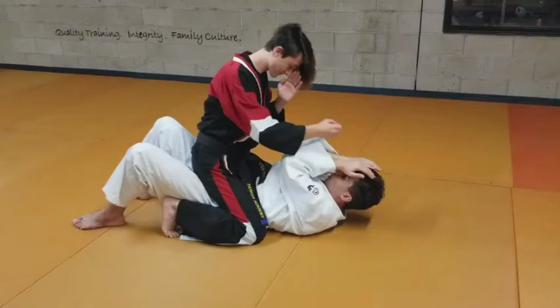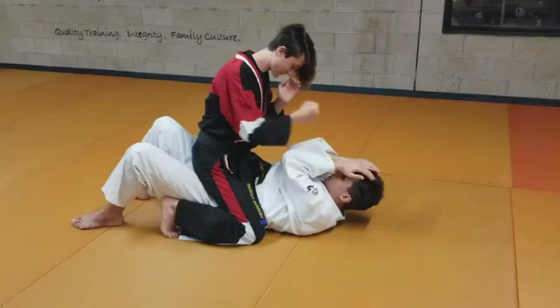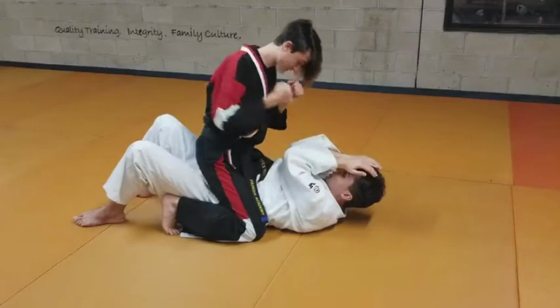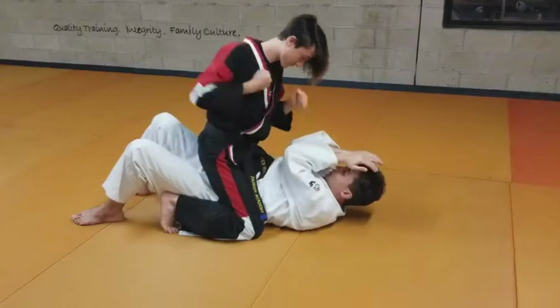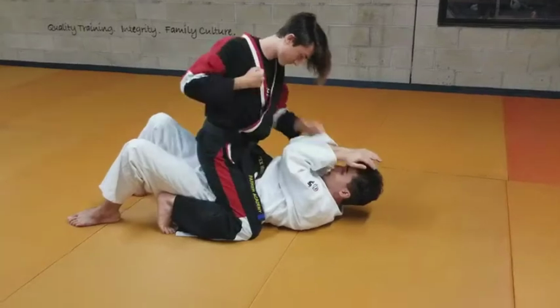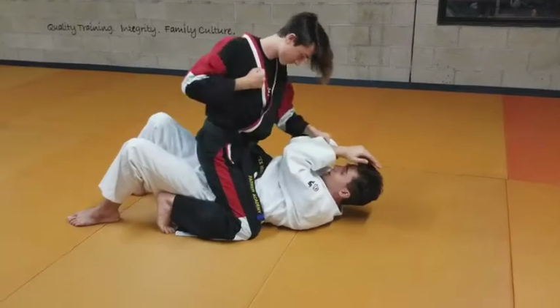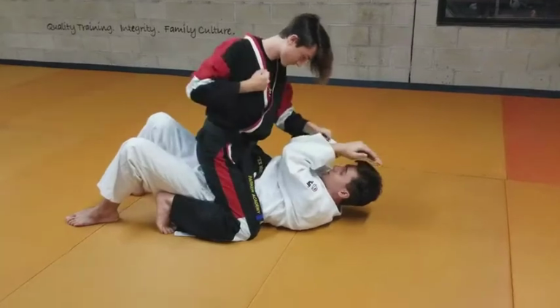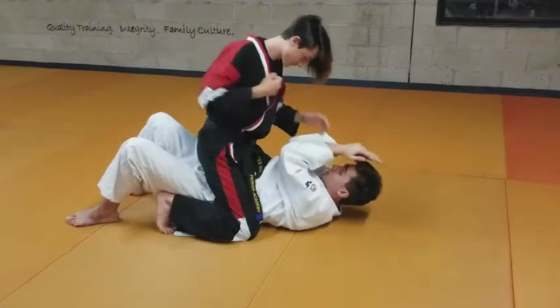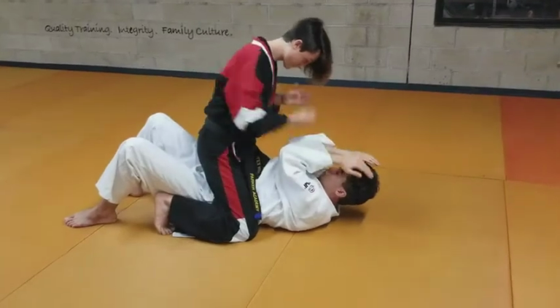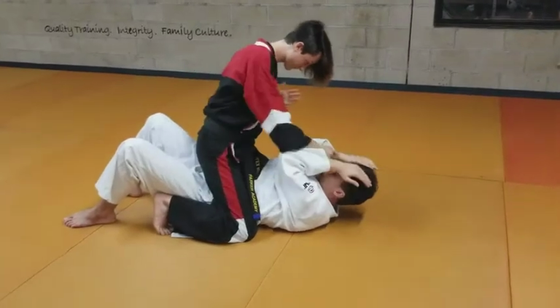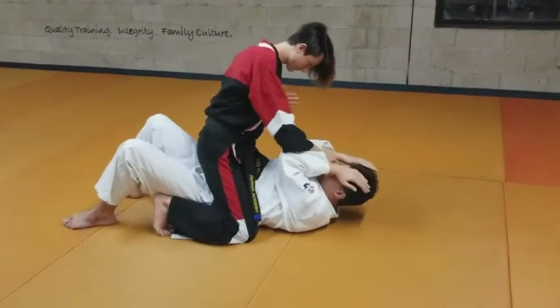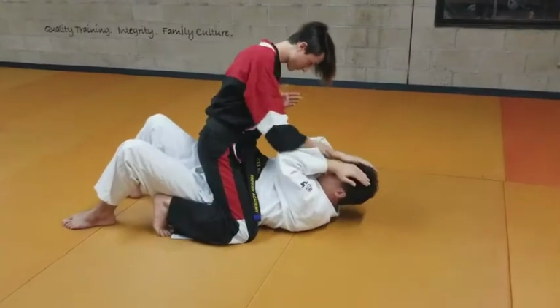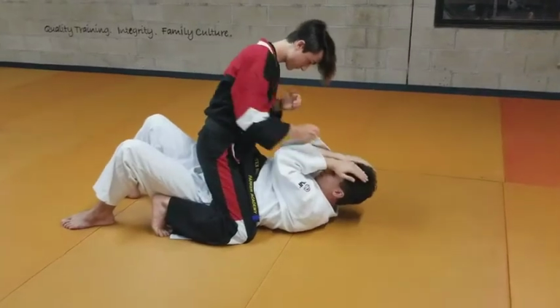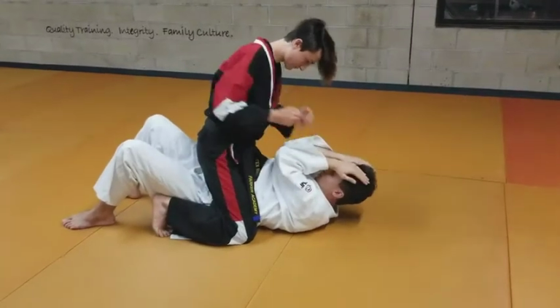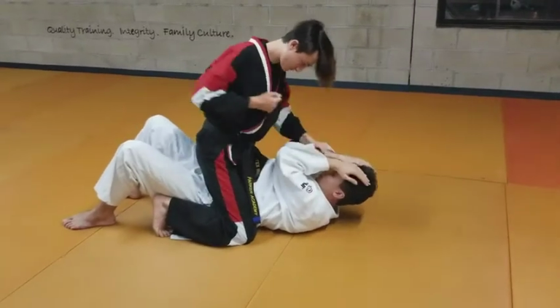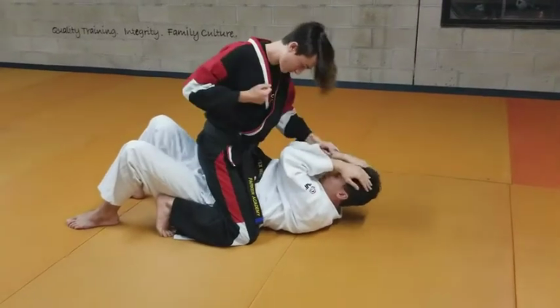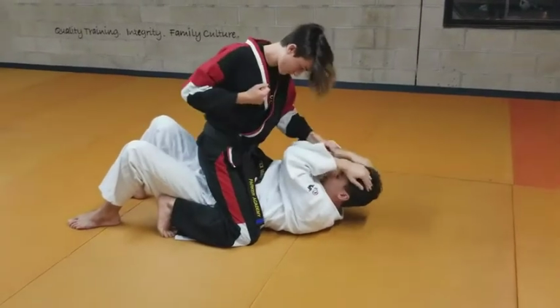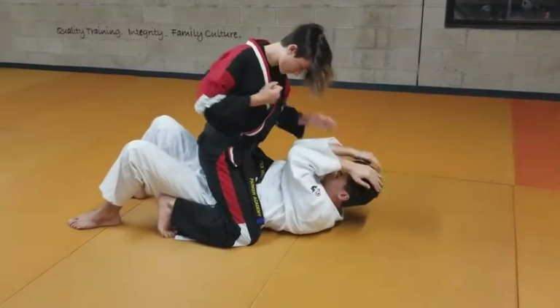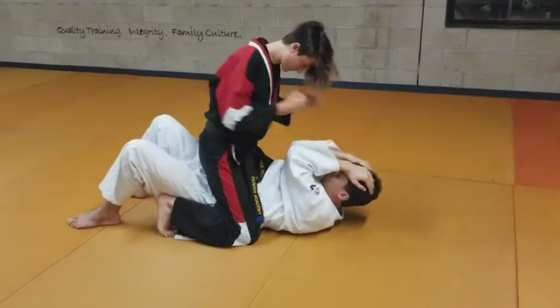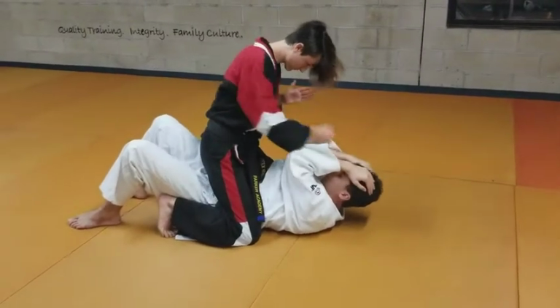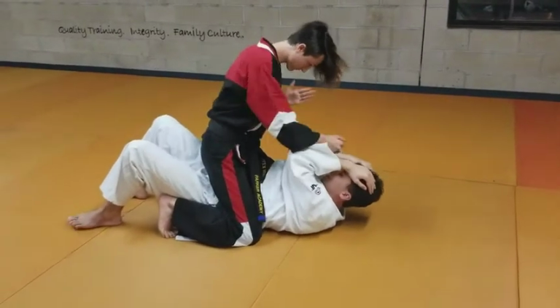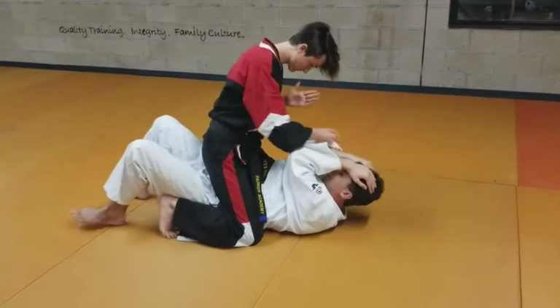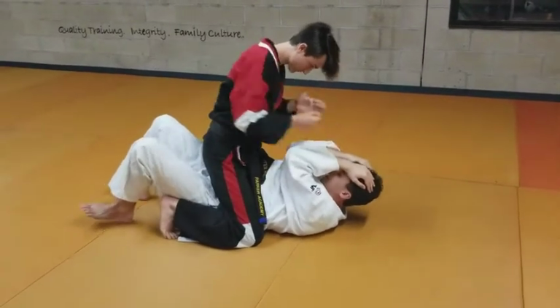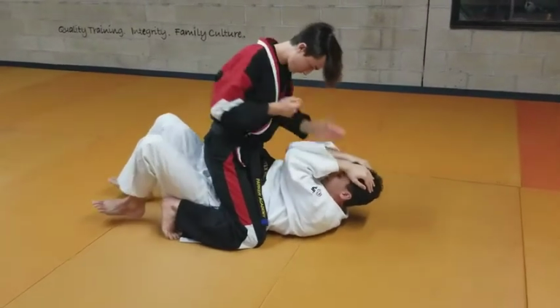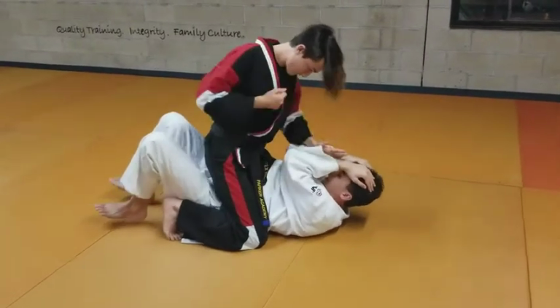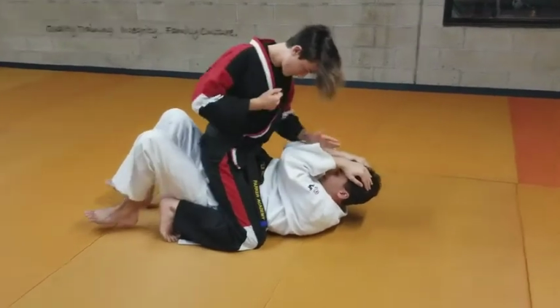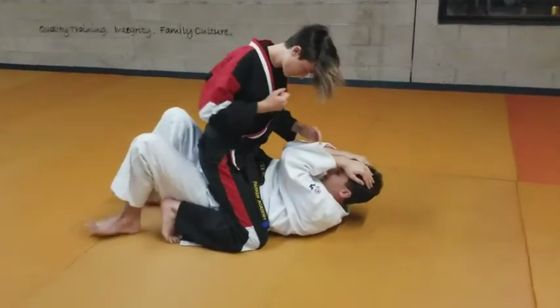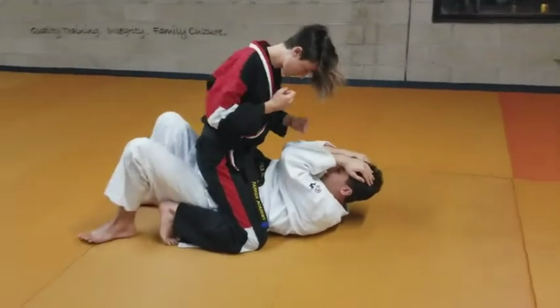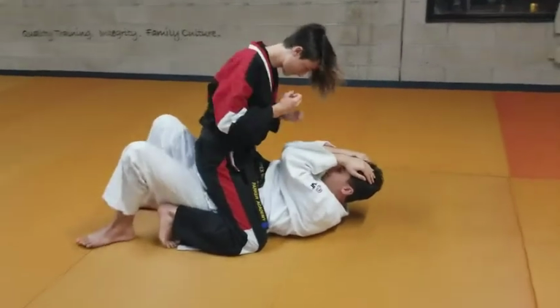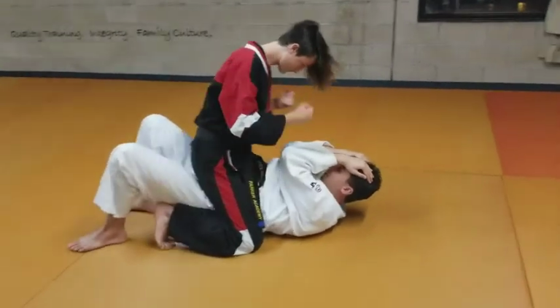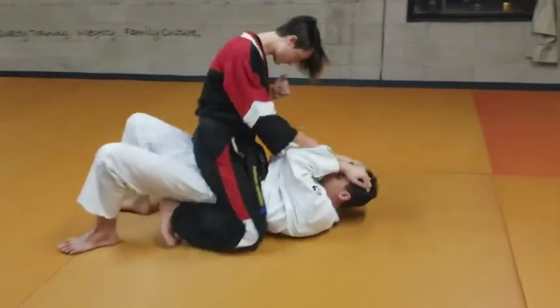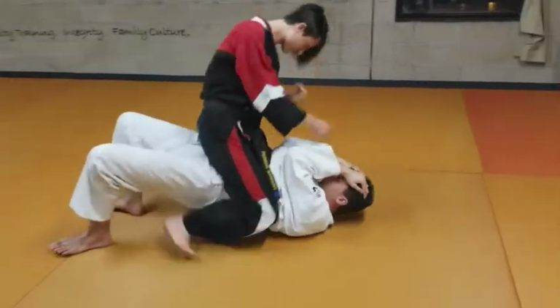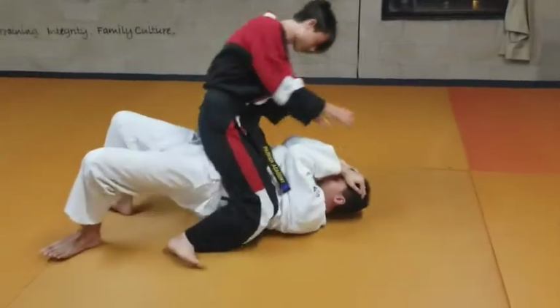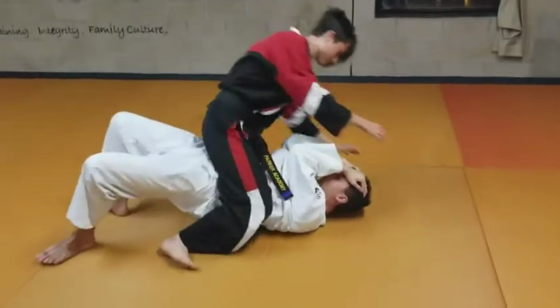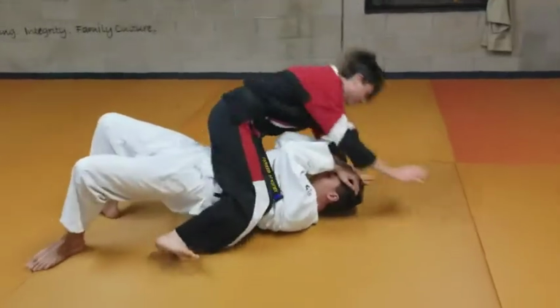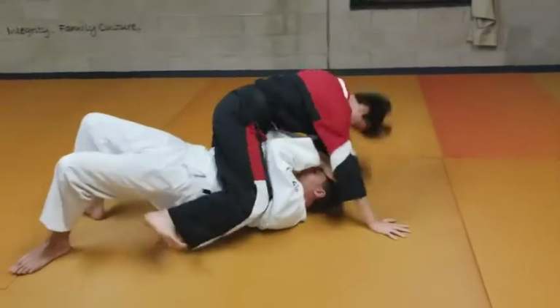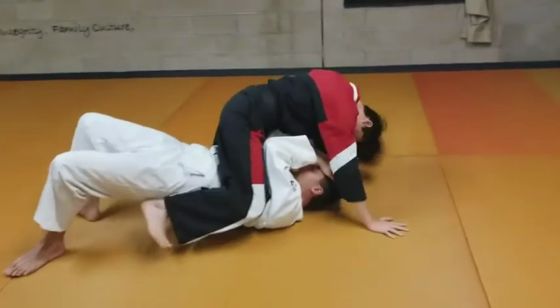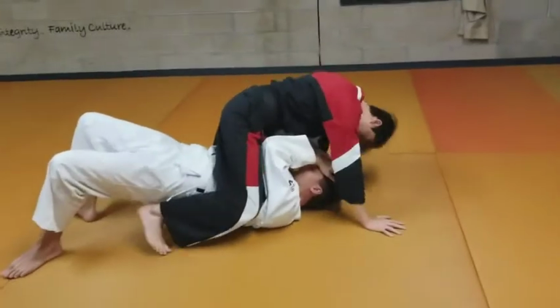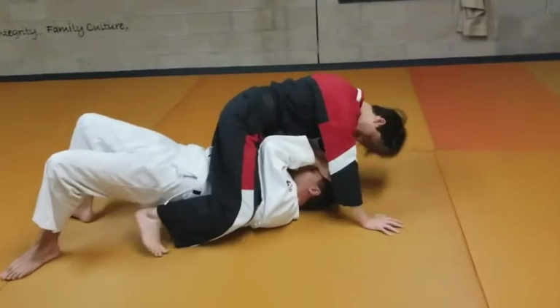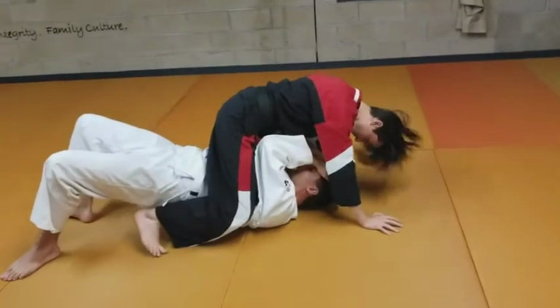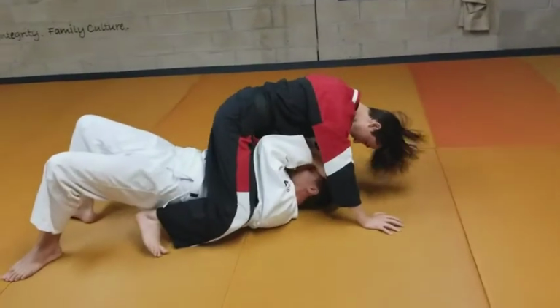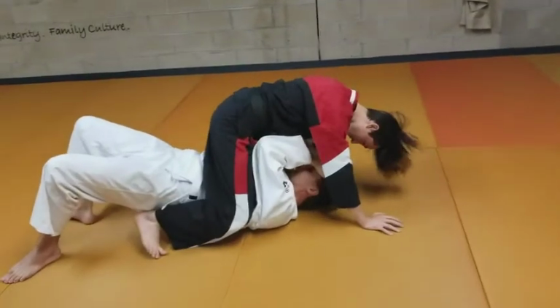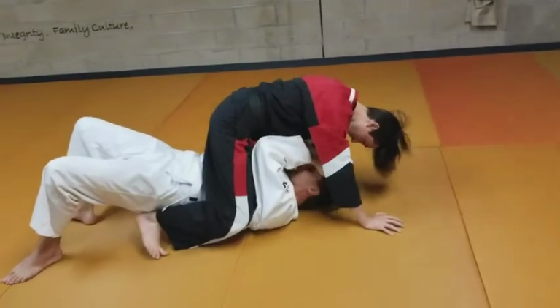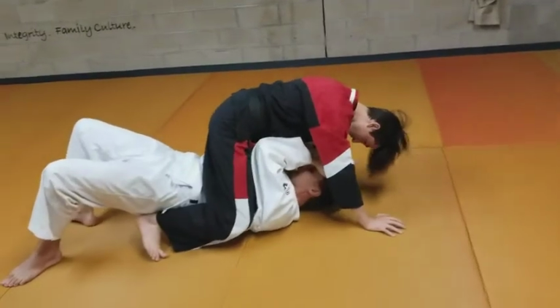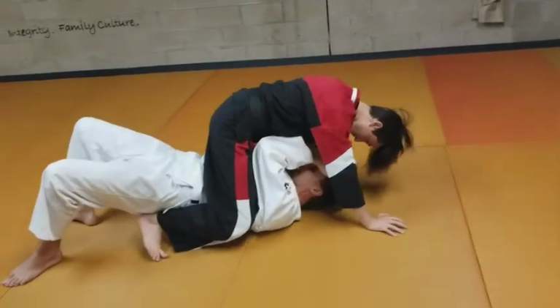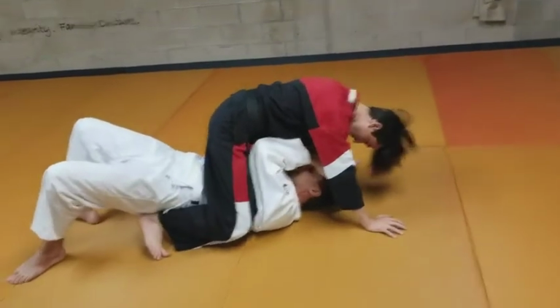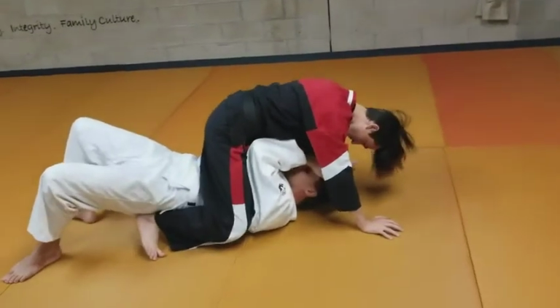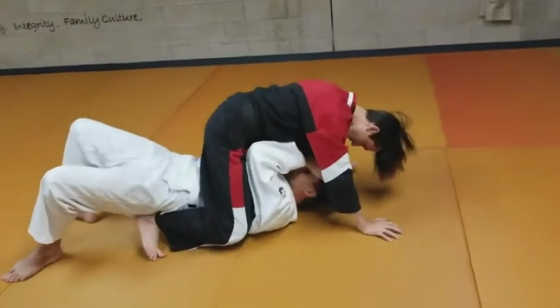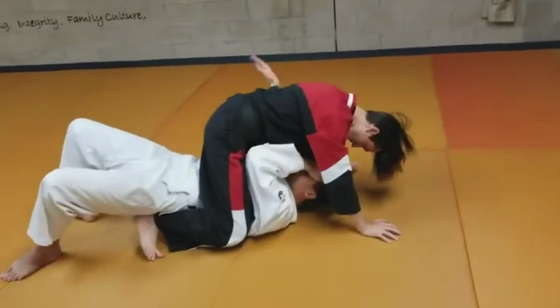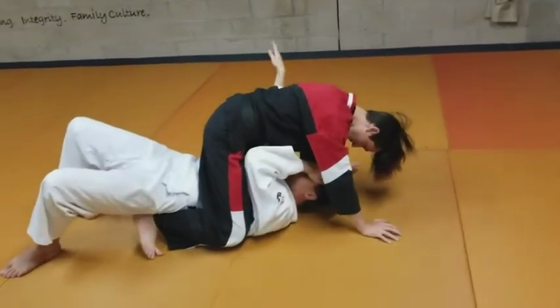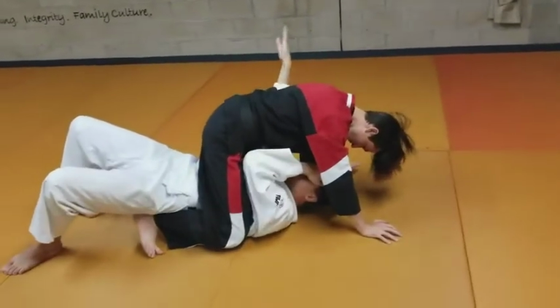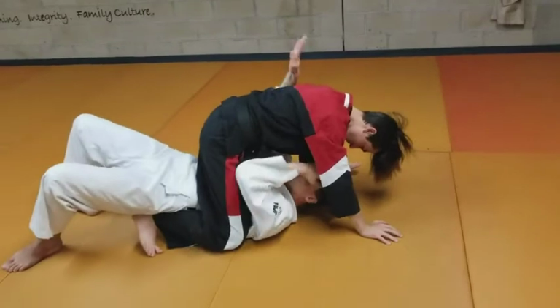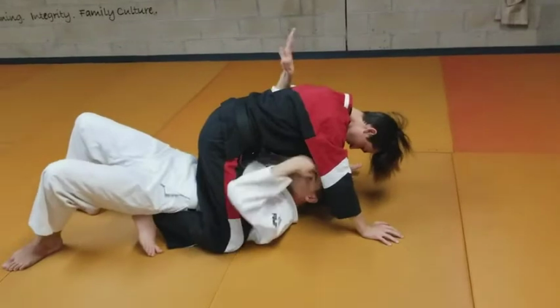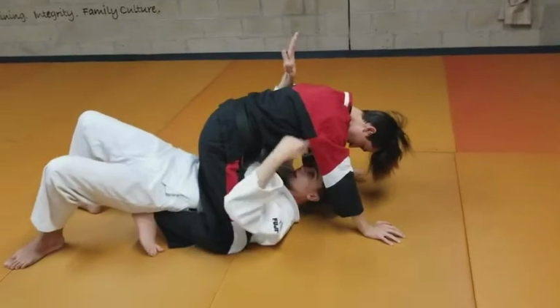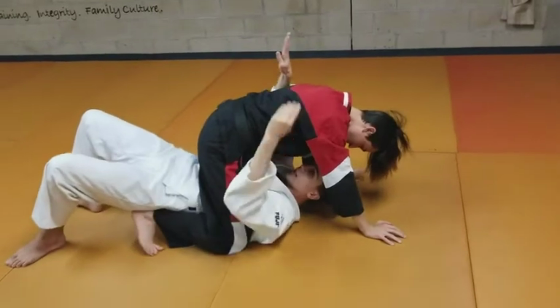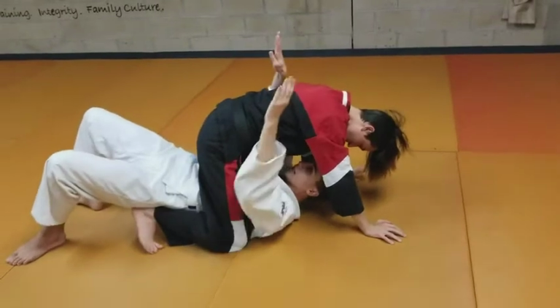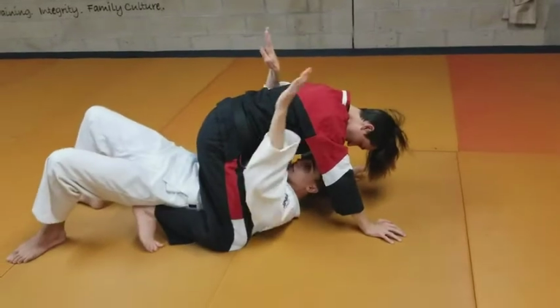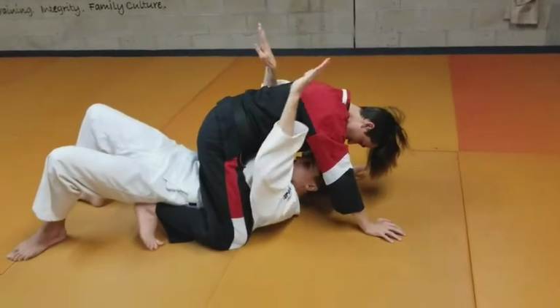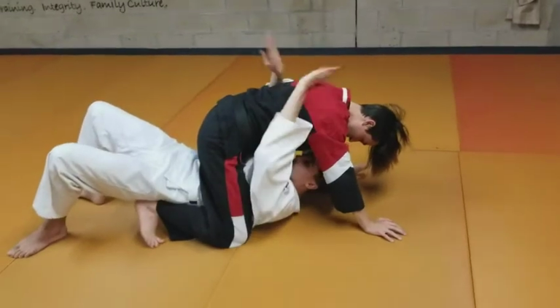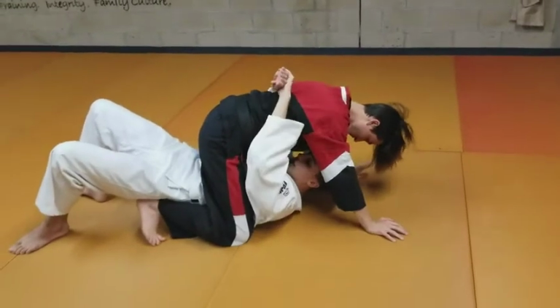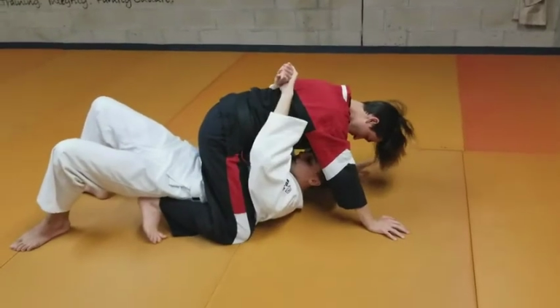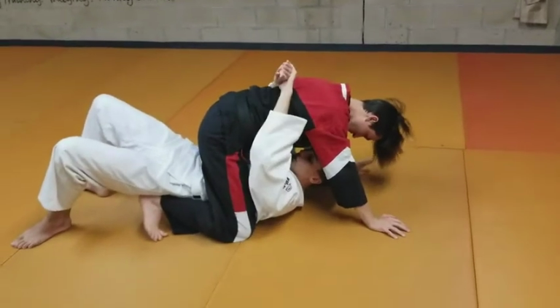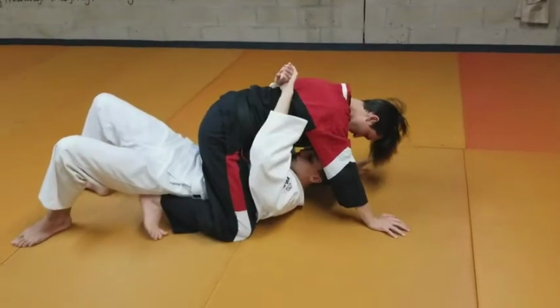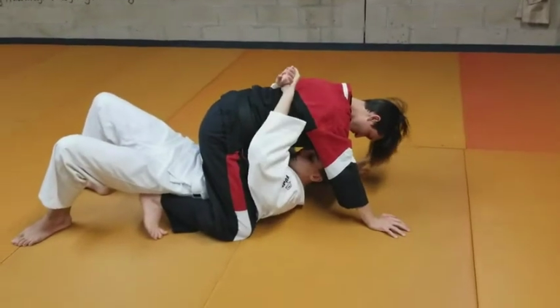He's striking me with straight punches, I'm defending, and I bump my hips.